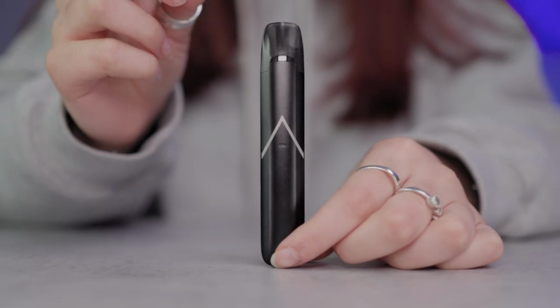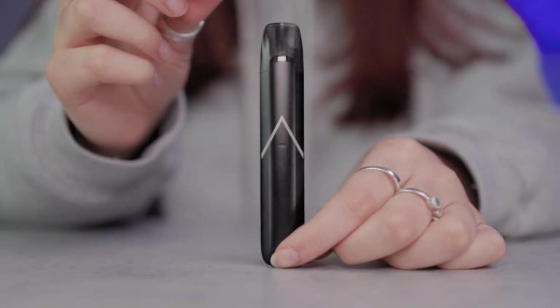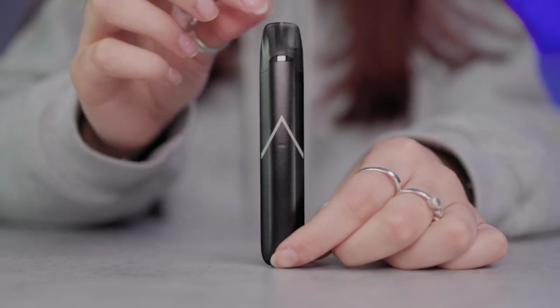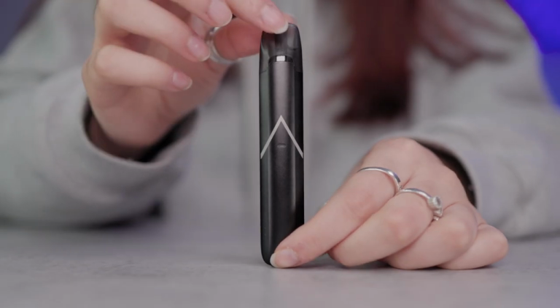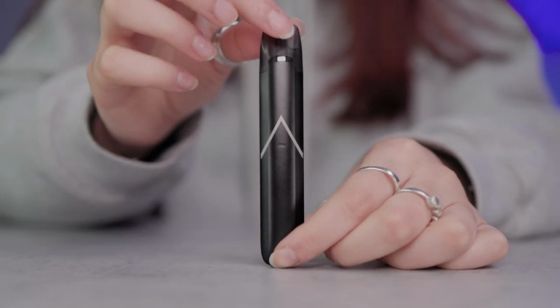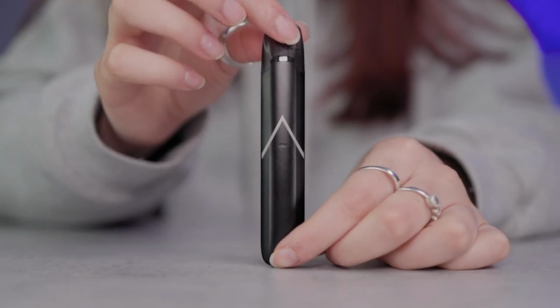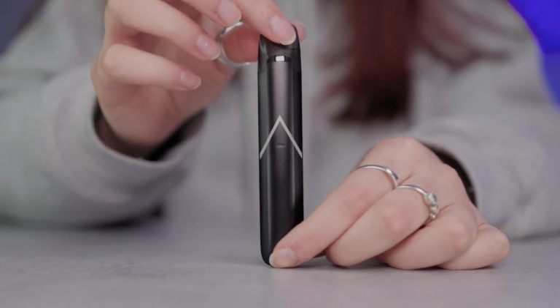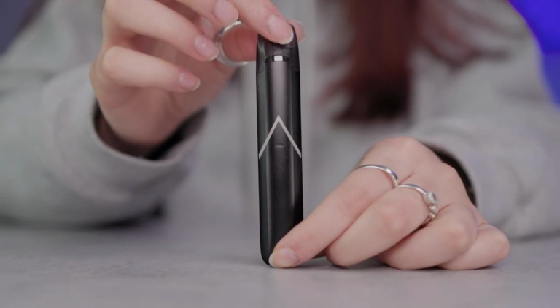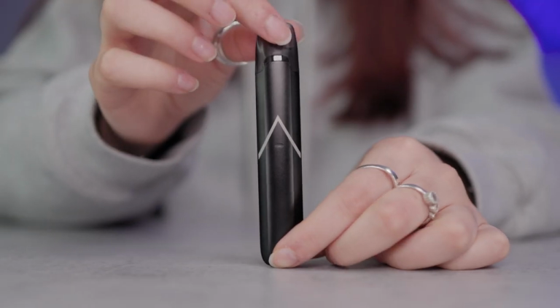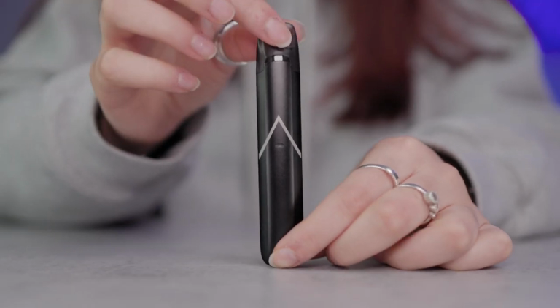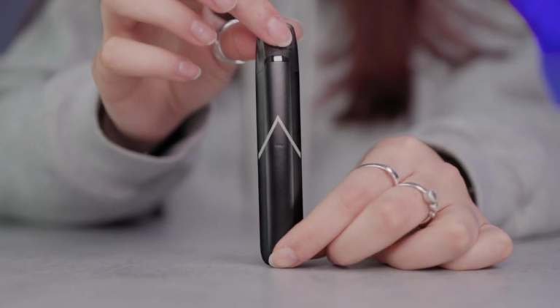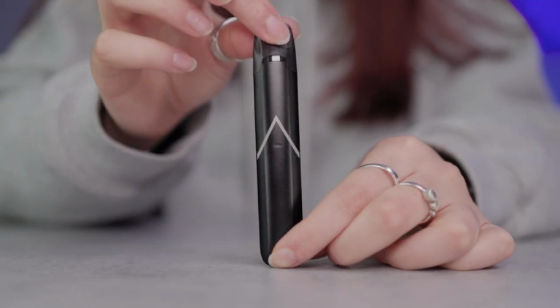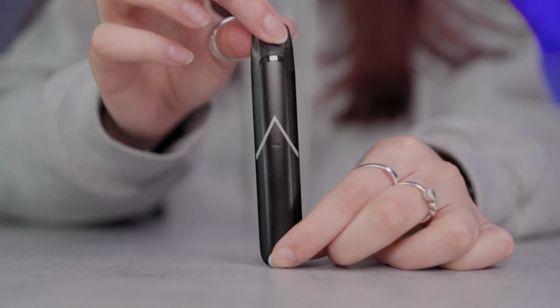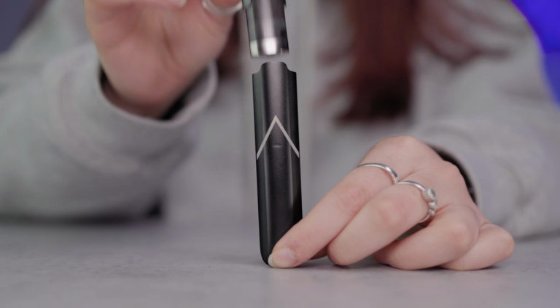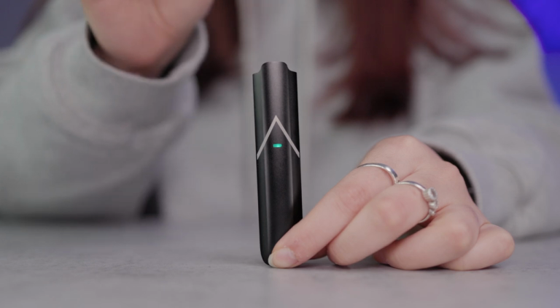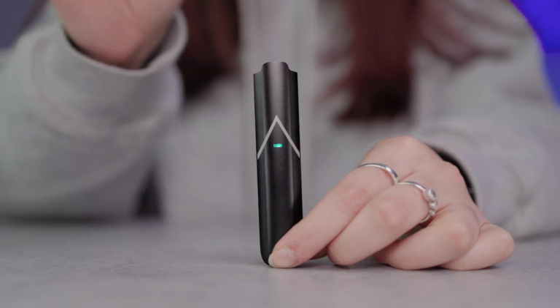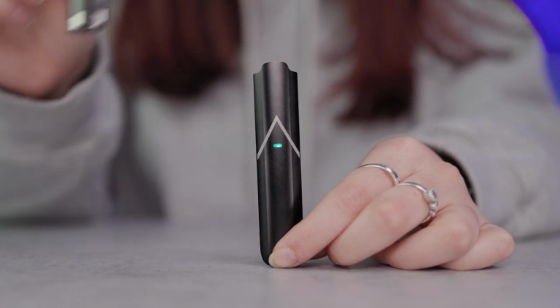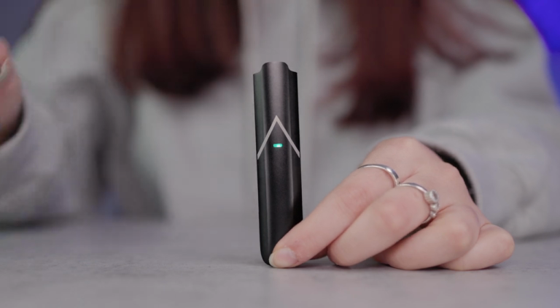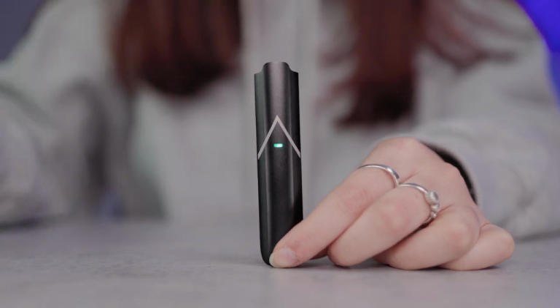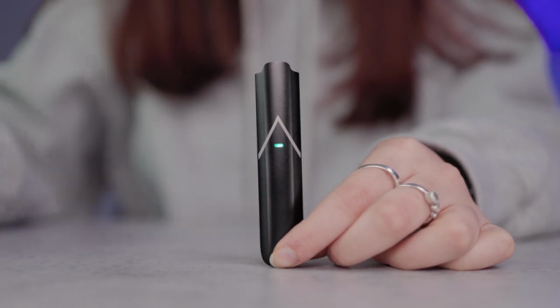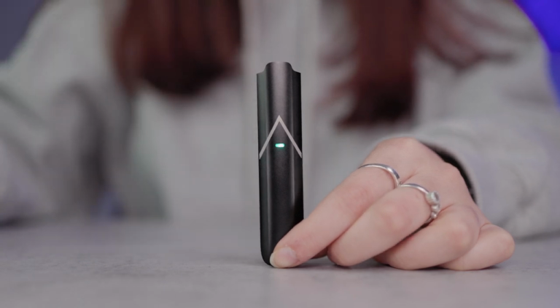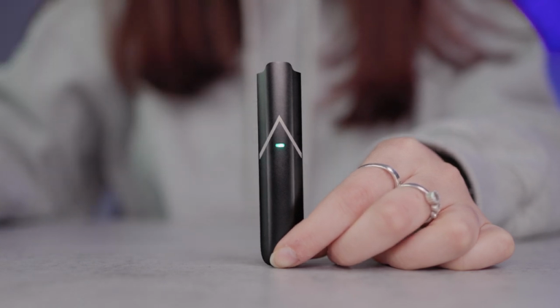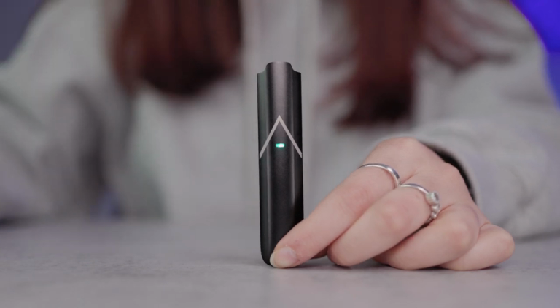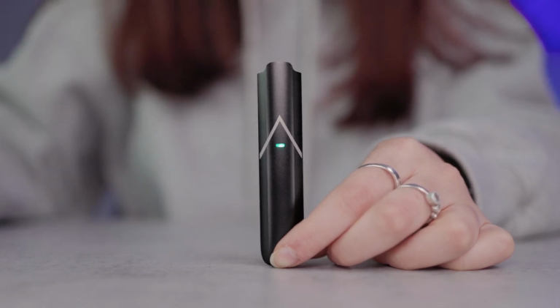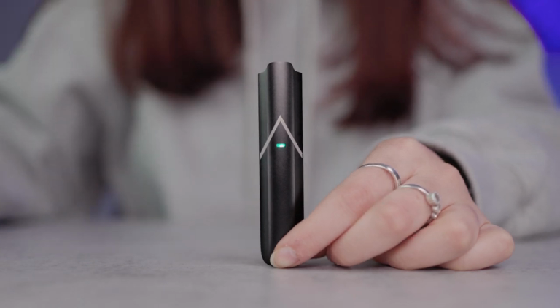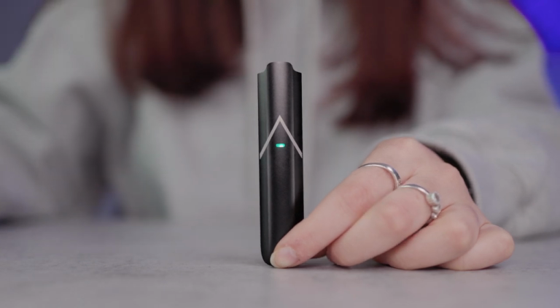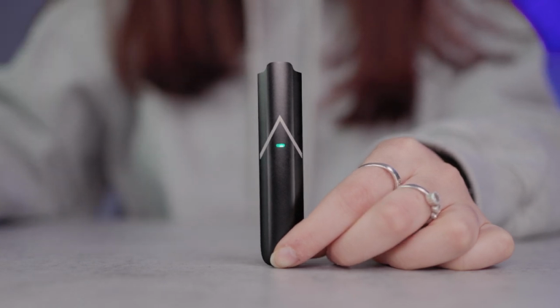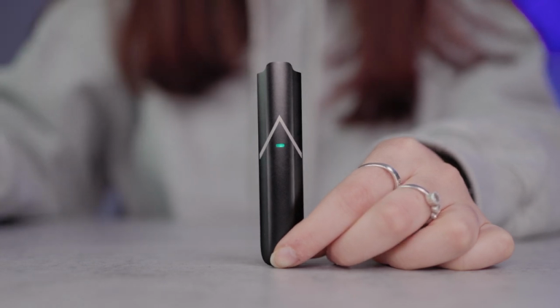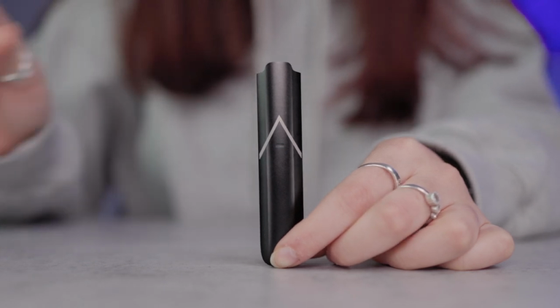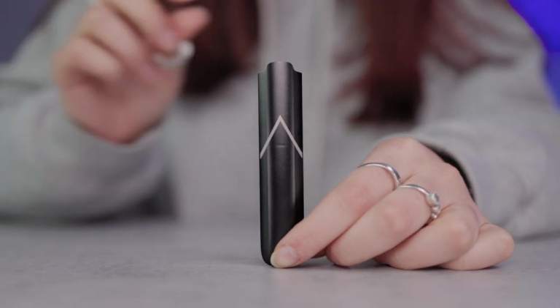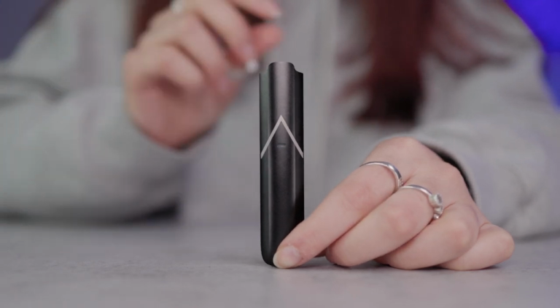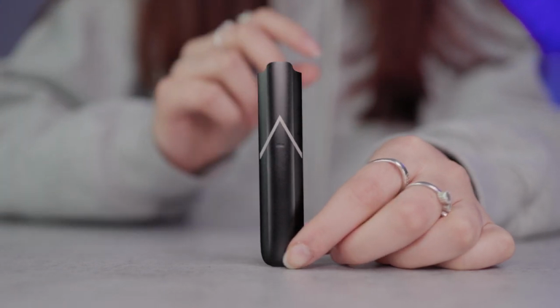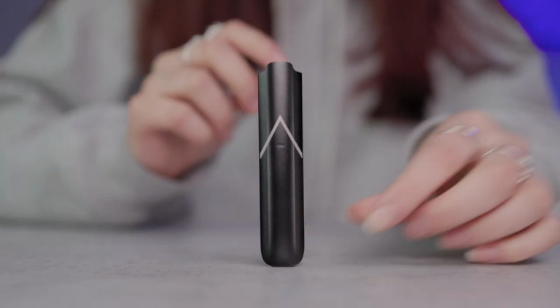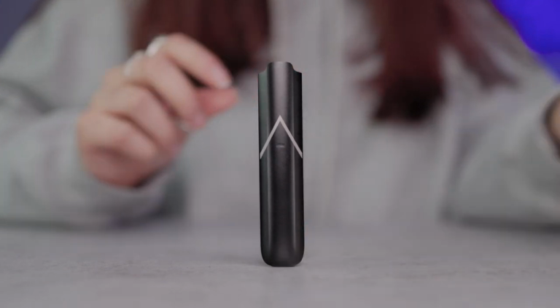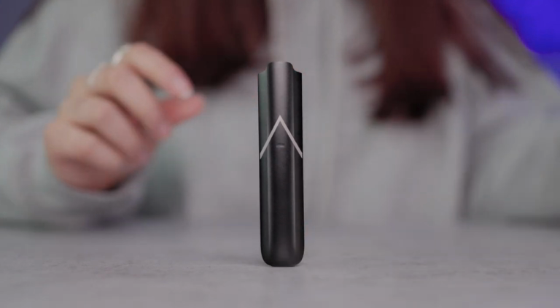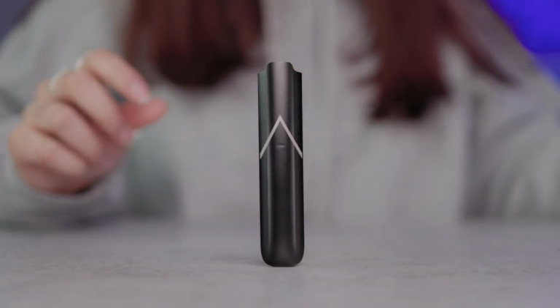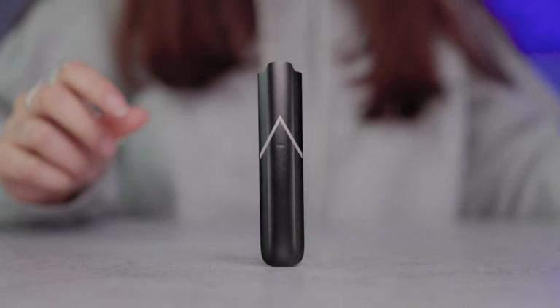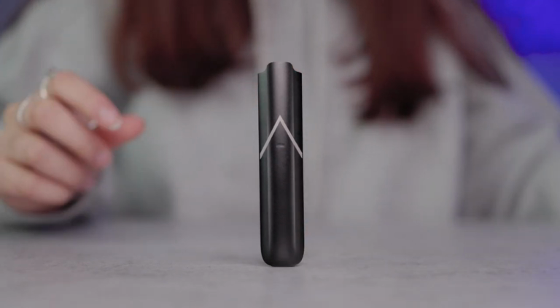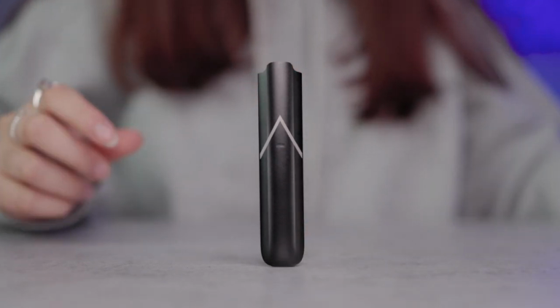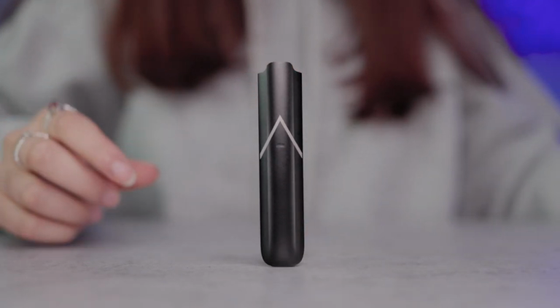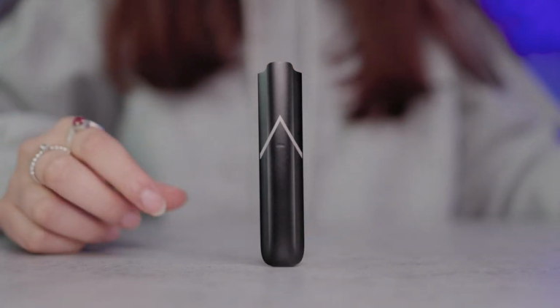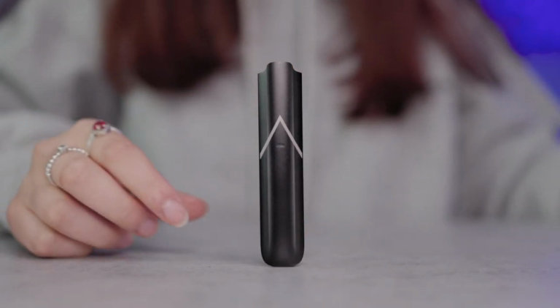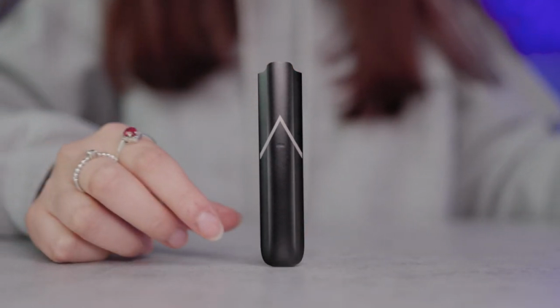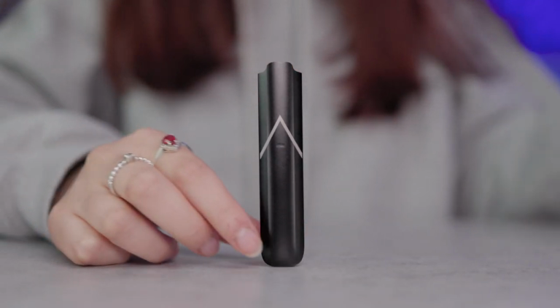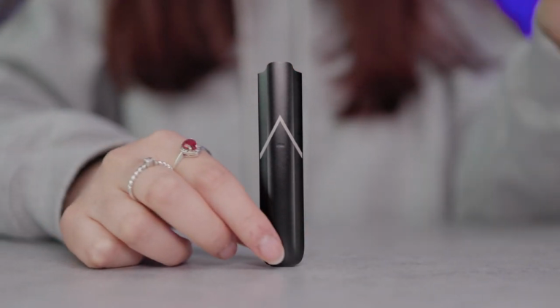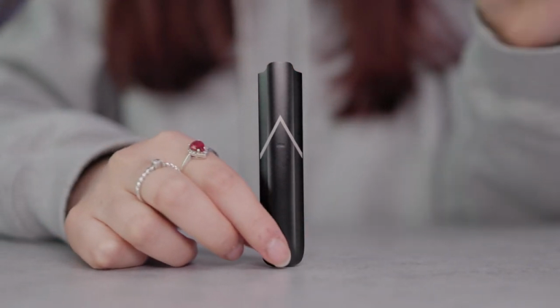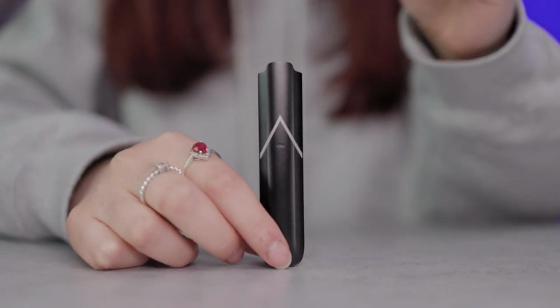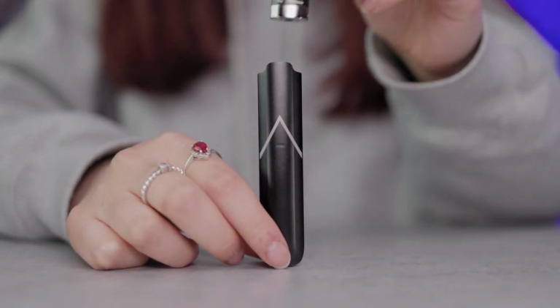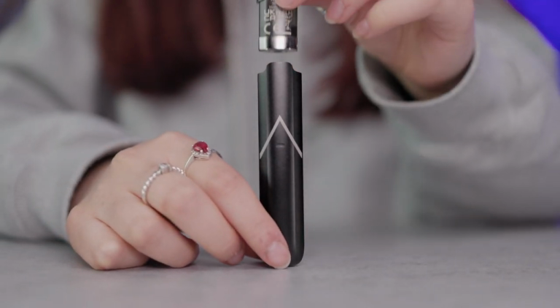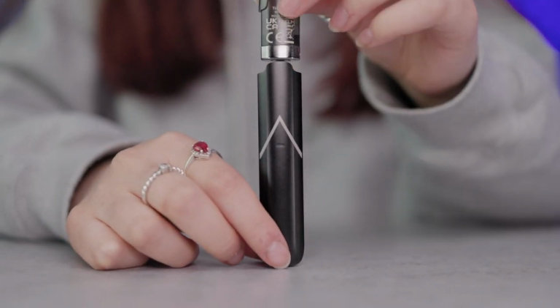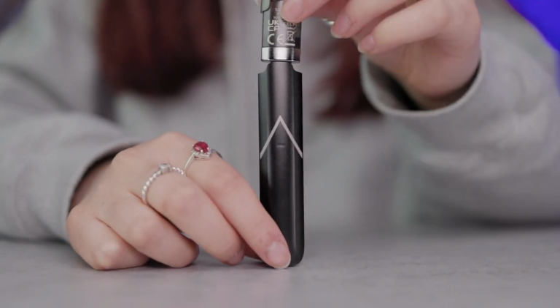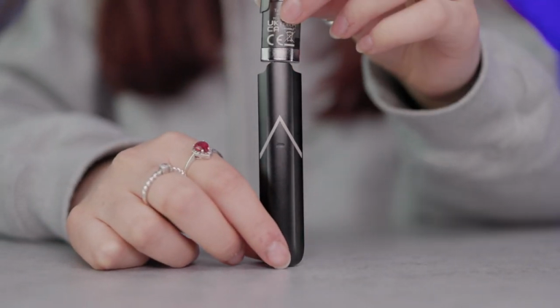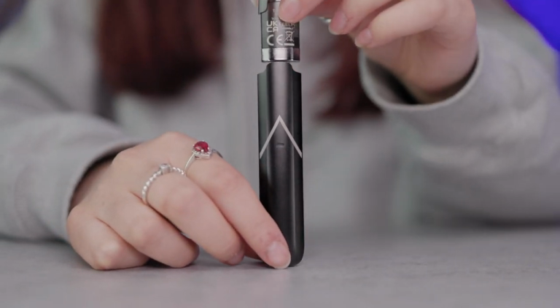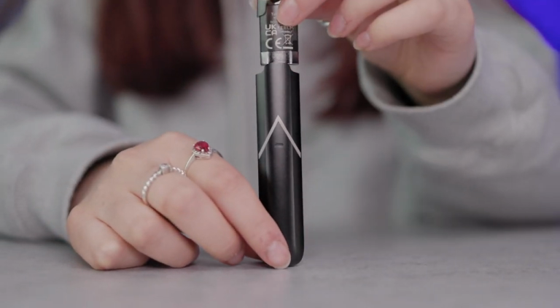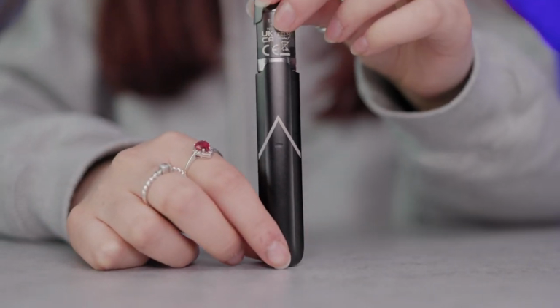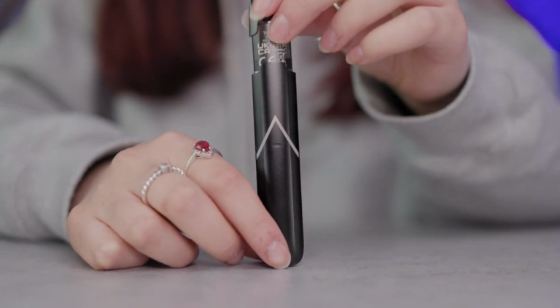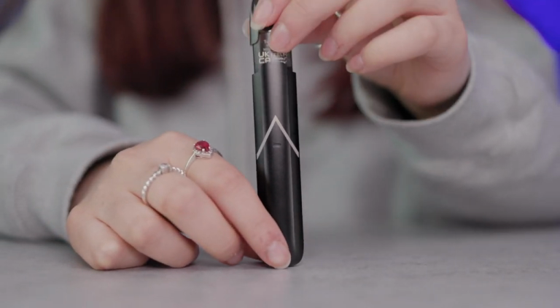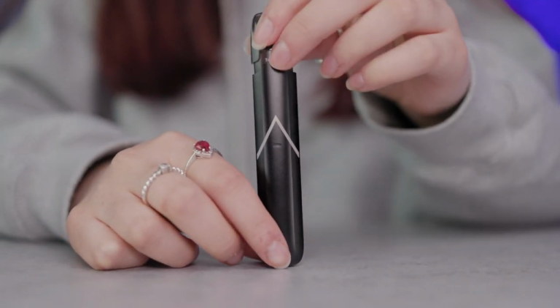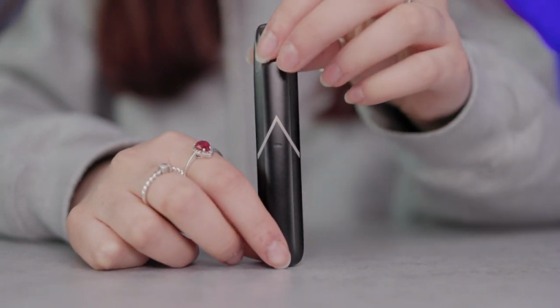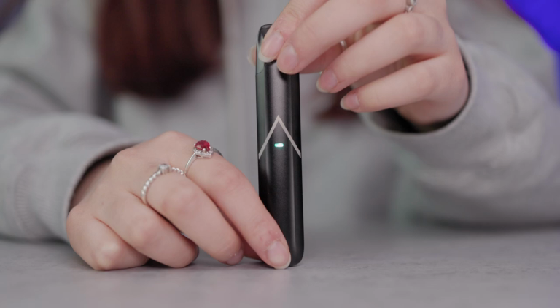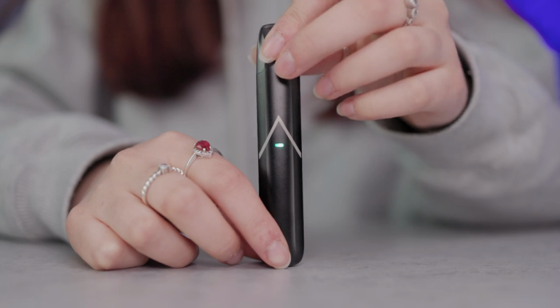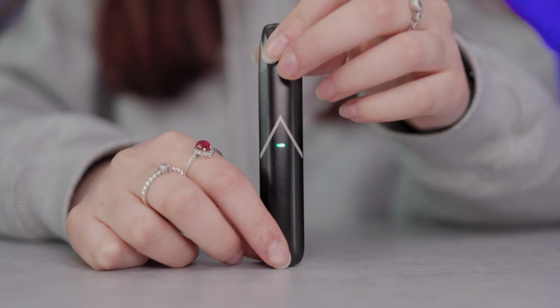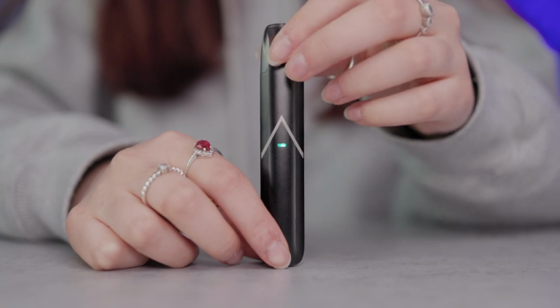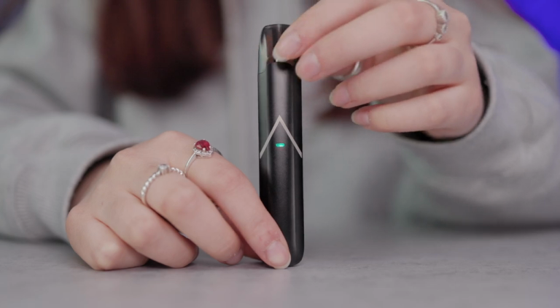If you're still having trouble, try a different pod, which will help you determine if the fault lies with the device or the specific cartridge you were using.